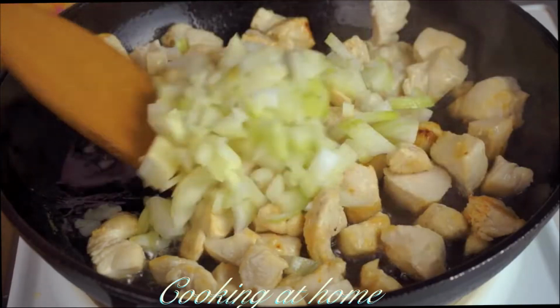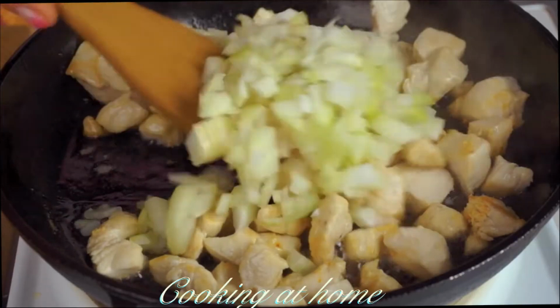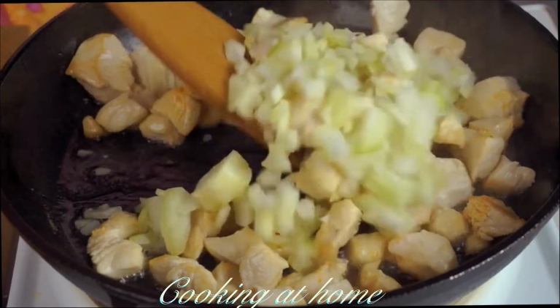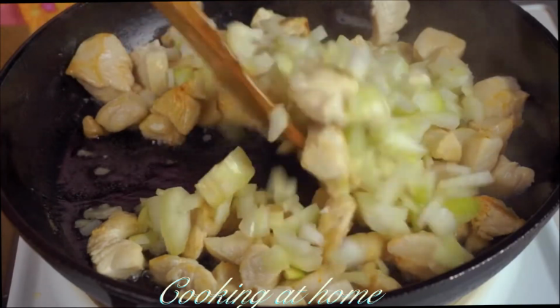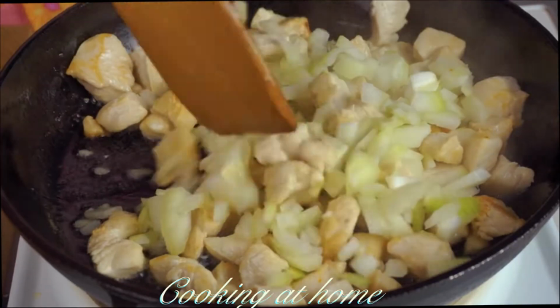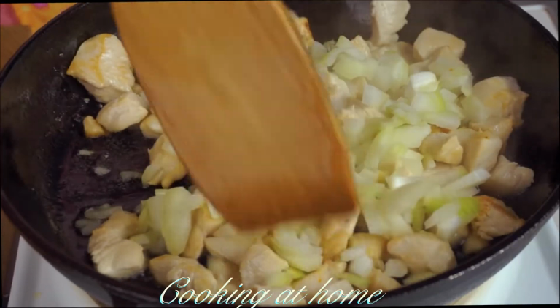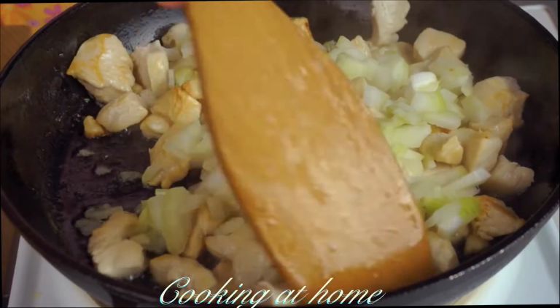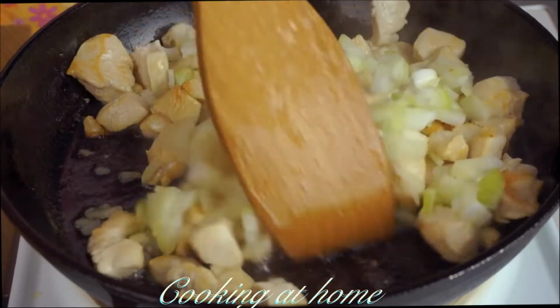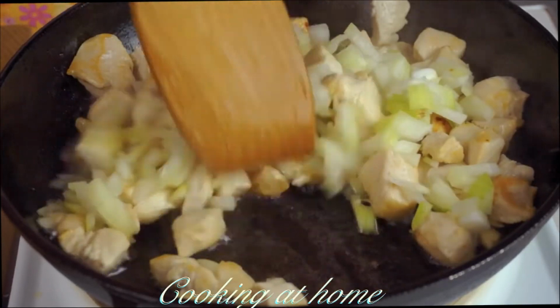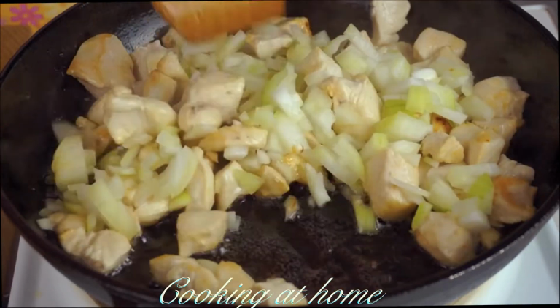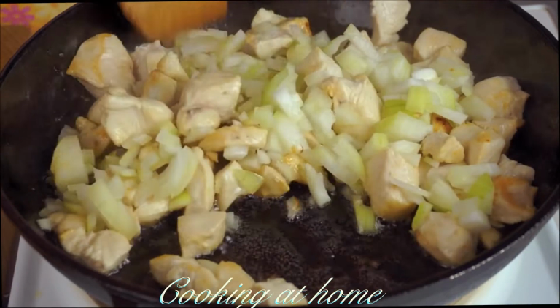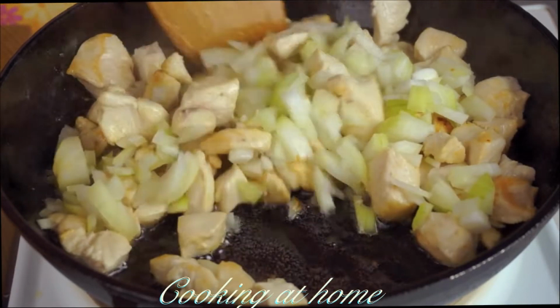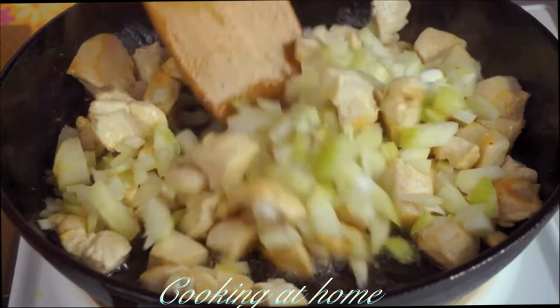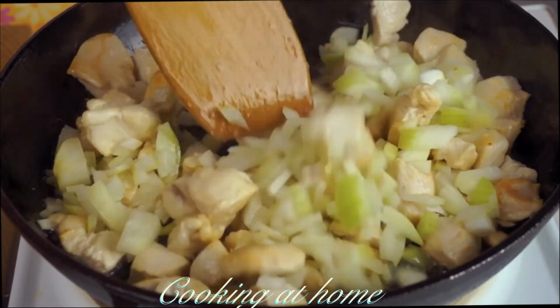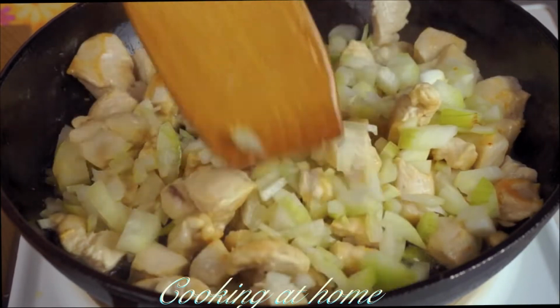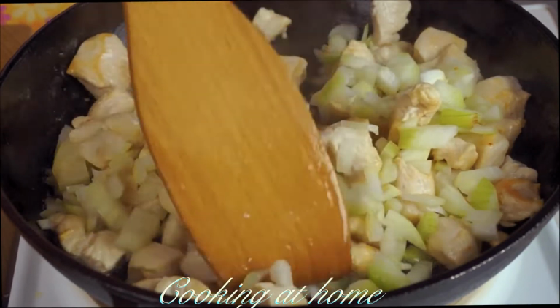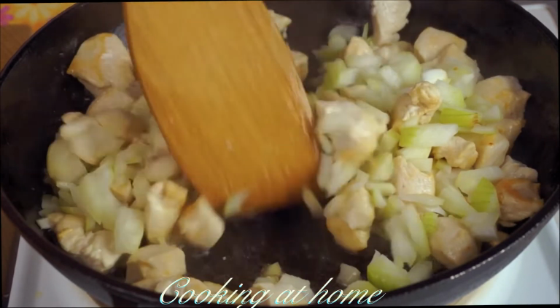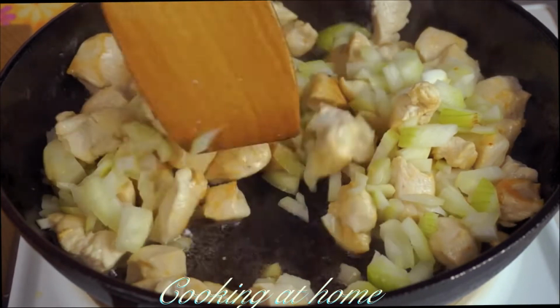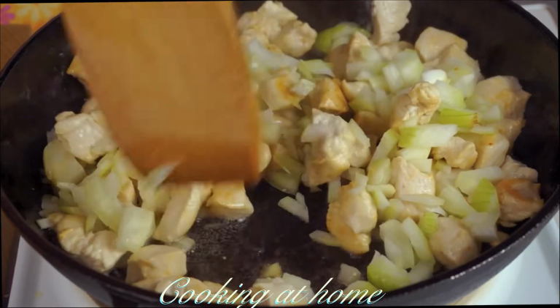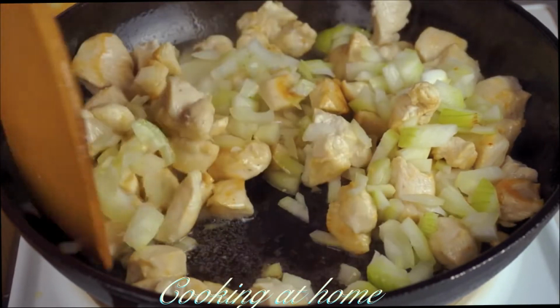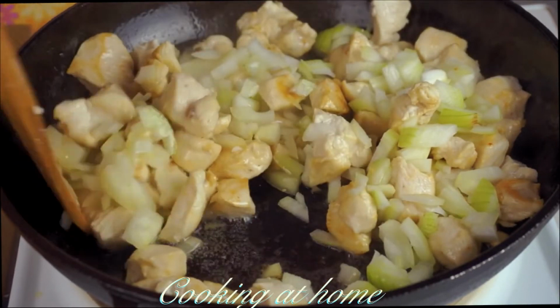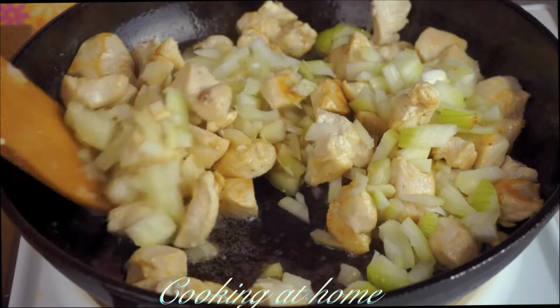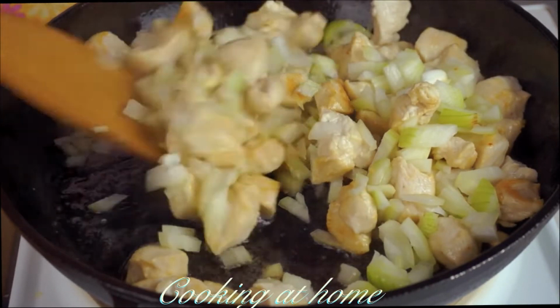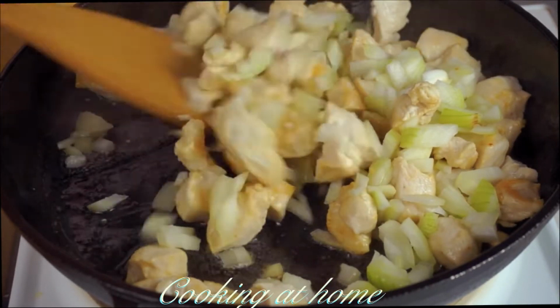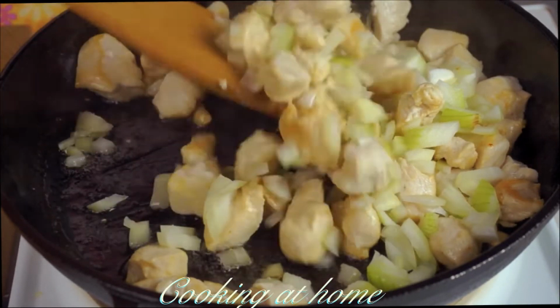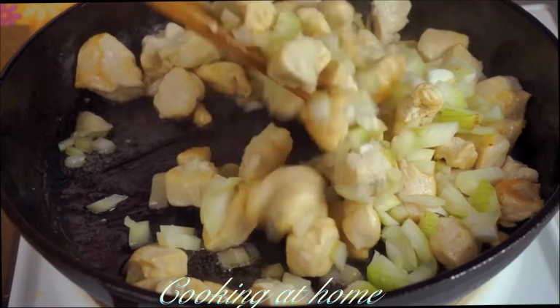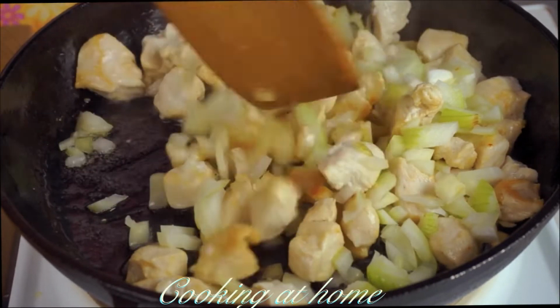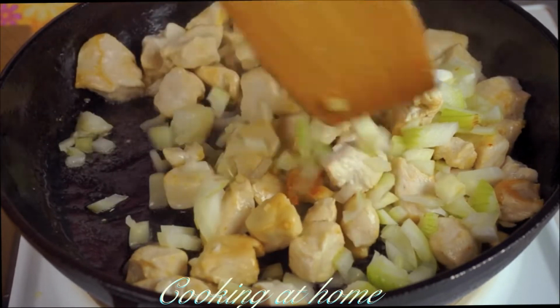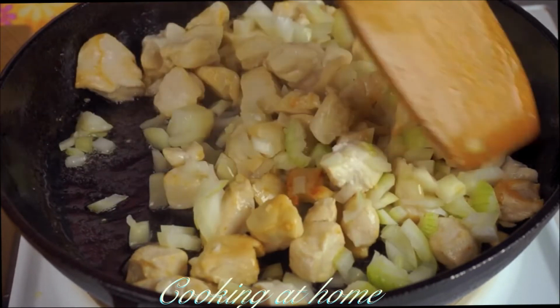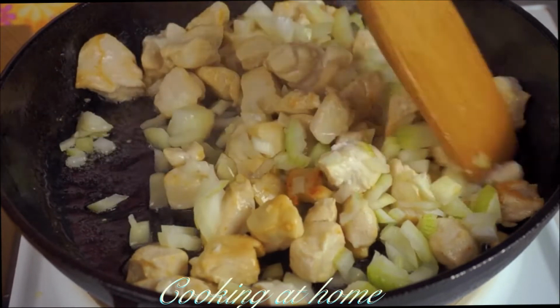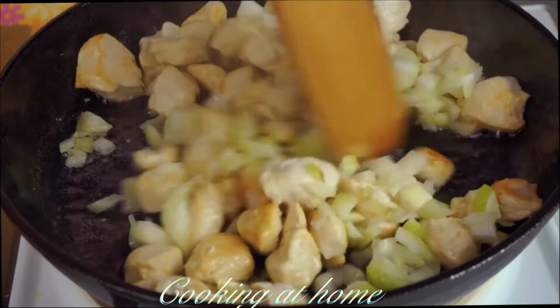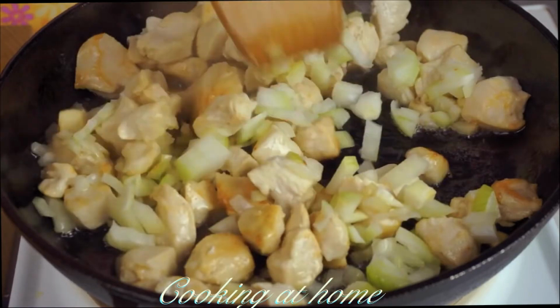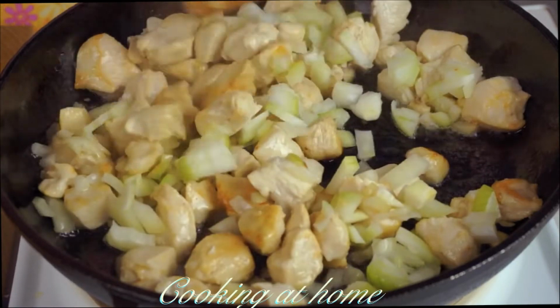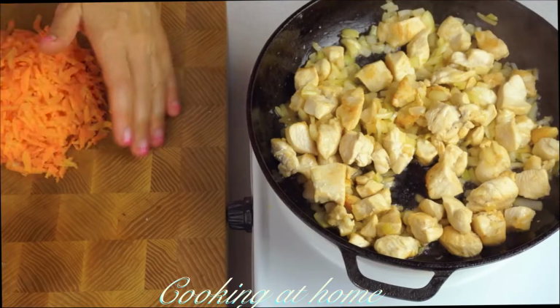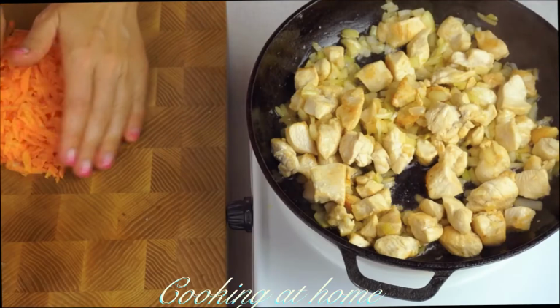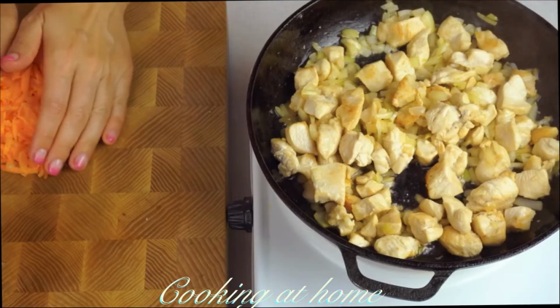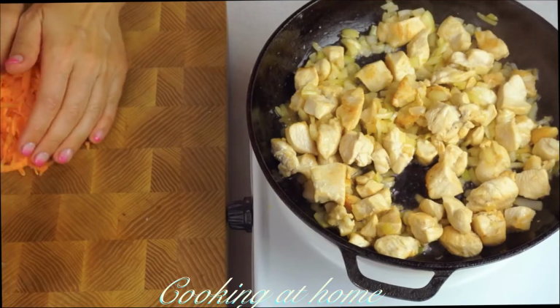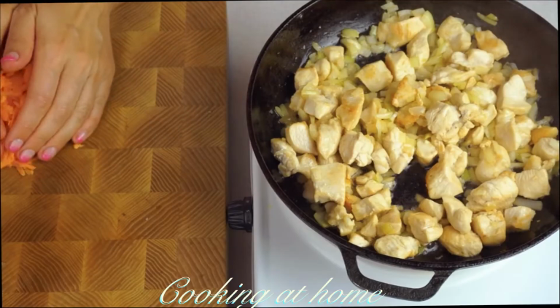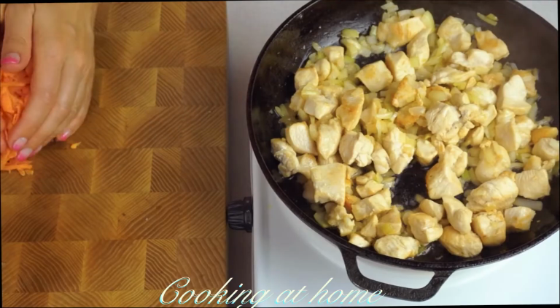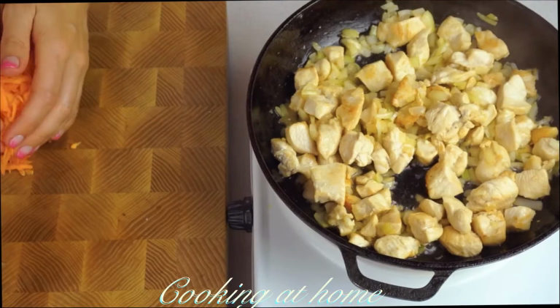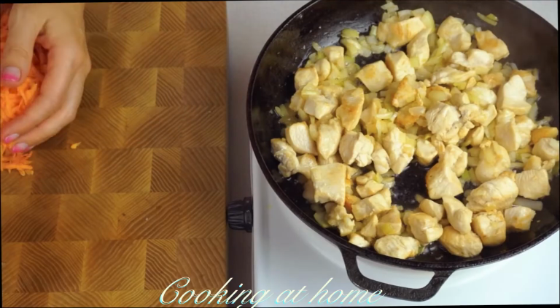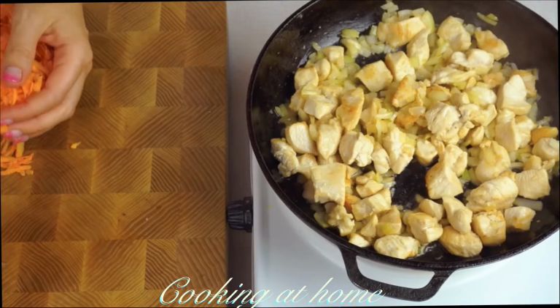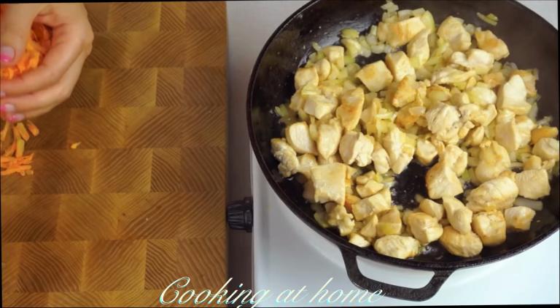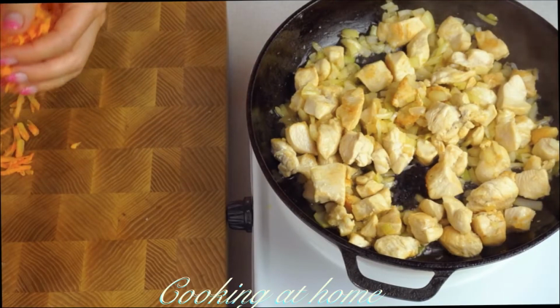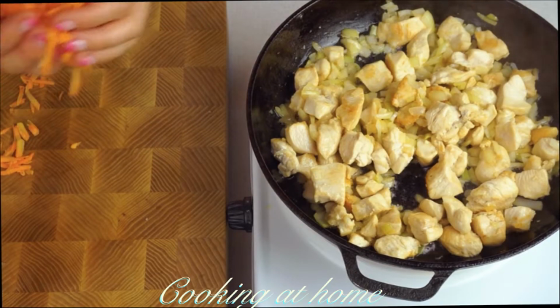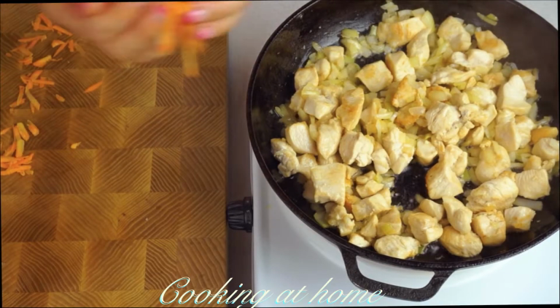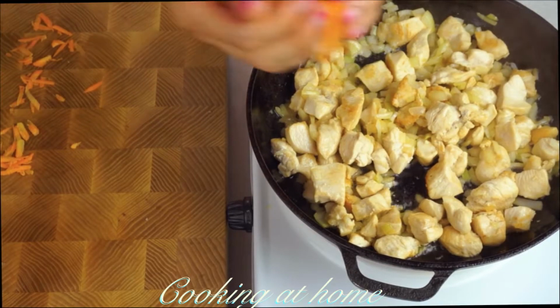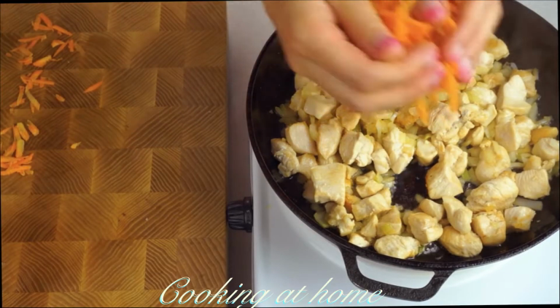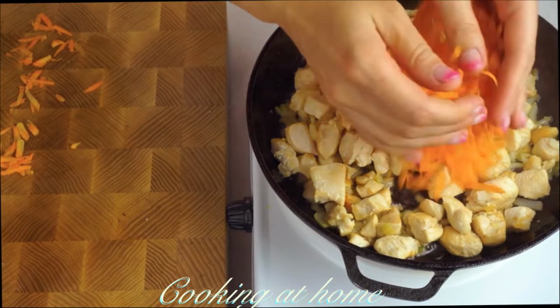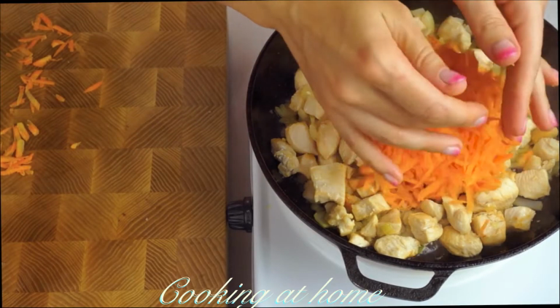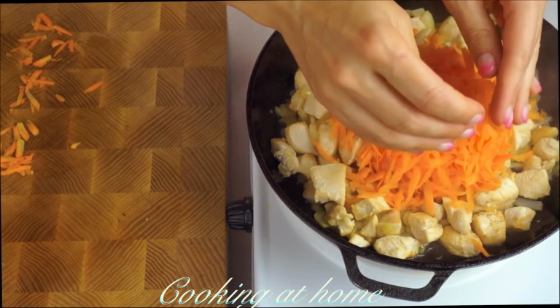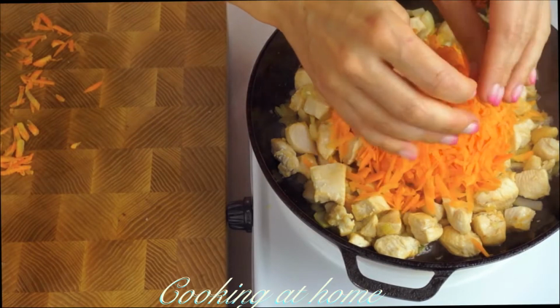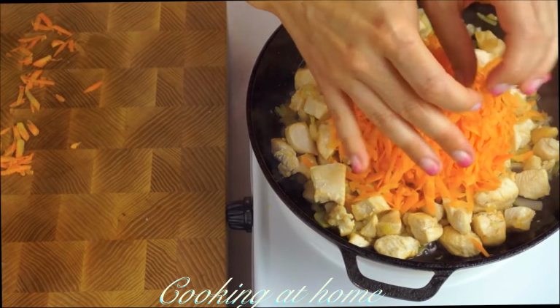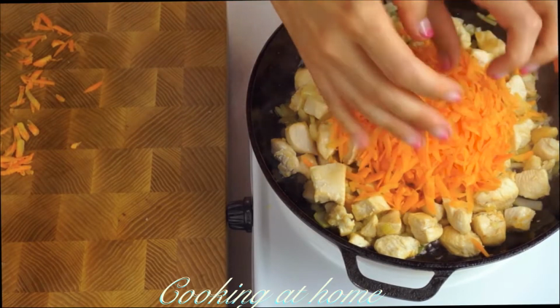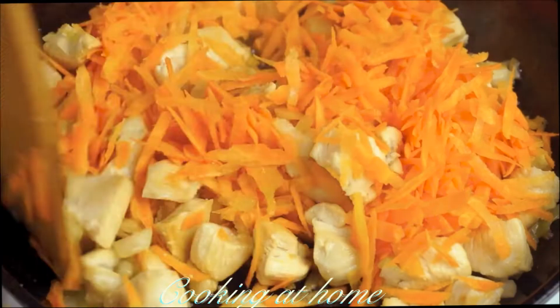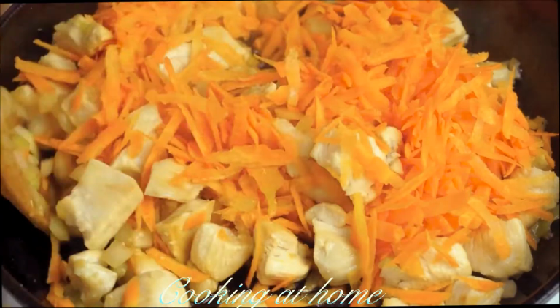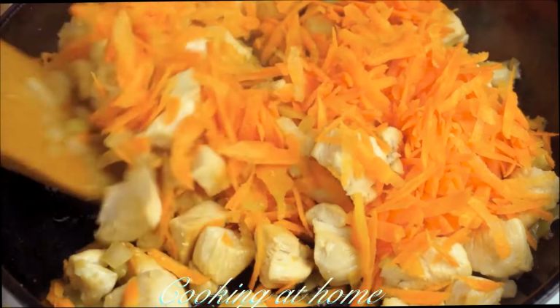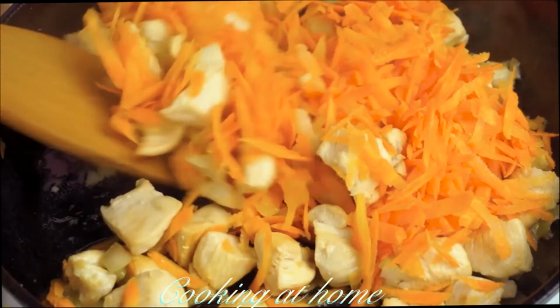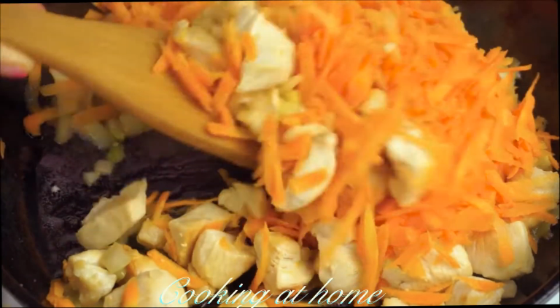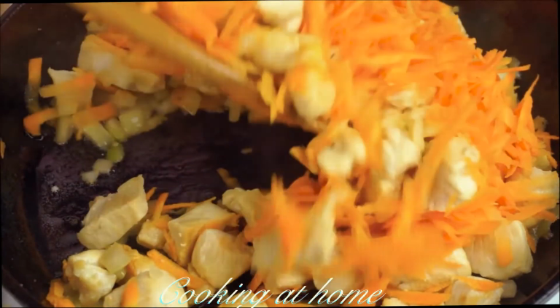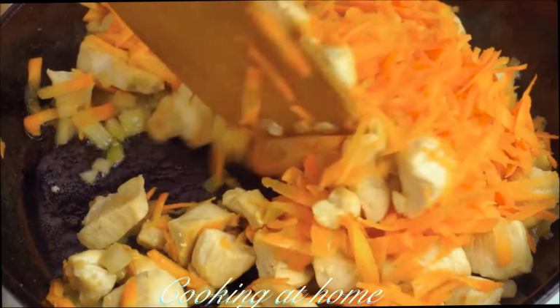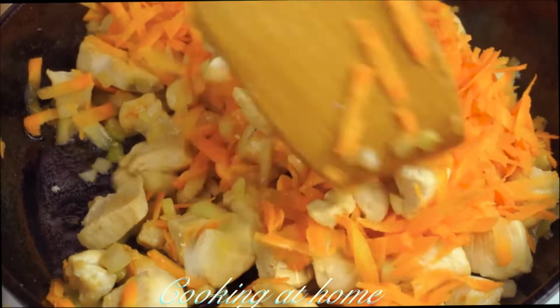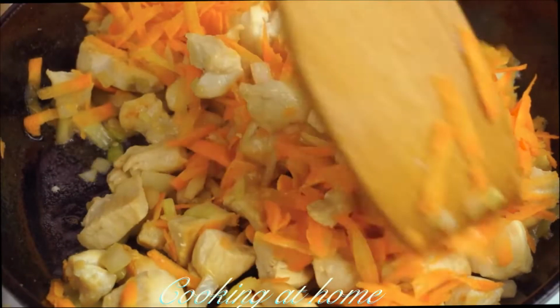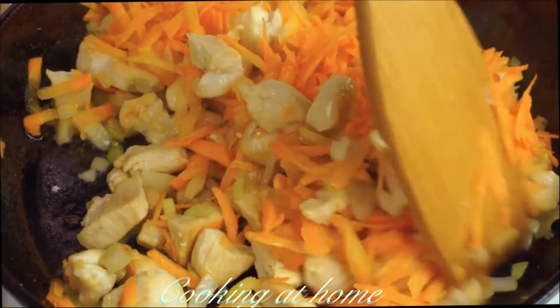When the meat is browned, let's fry the vegetables — first the onions and then the carrots. Keep stirring.